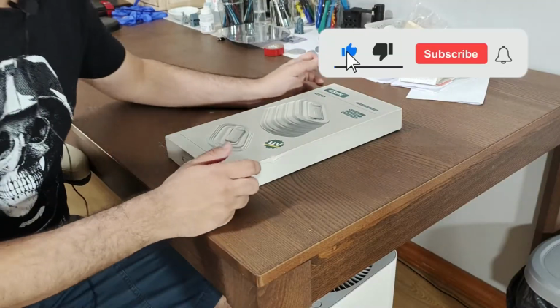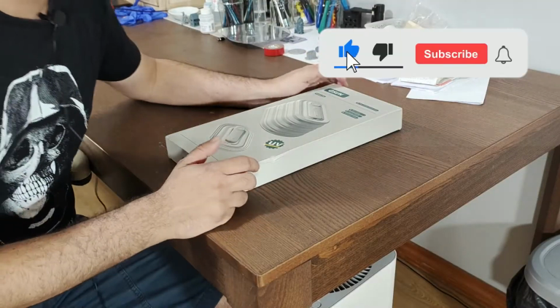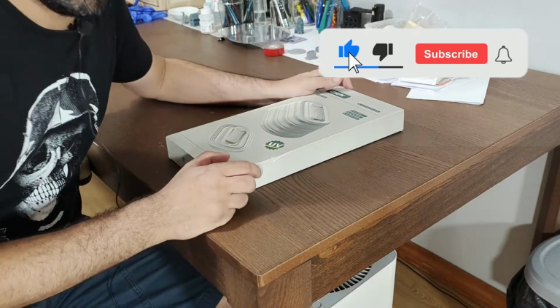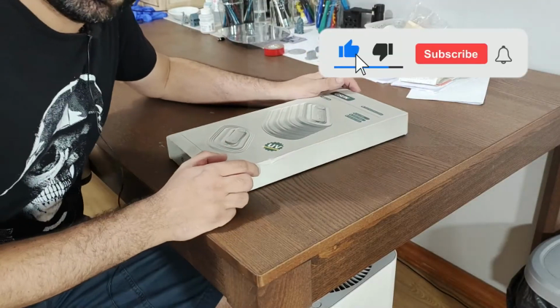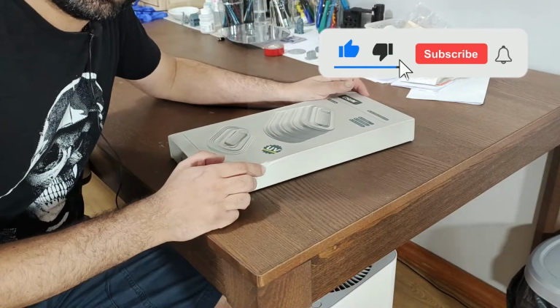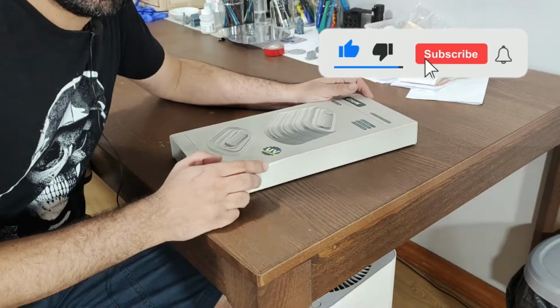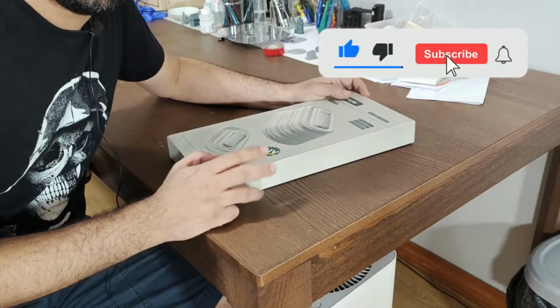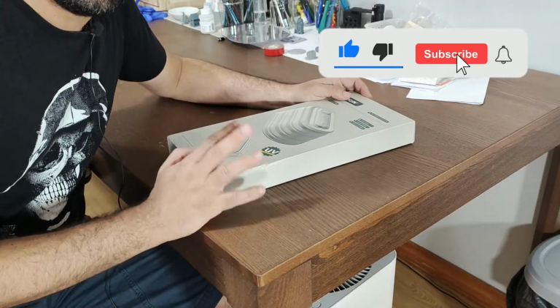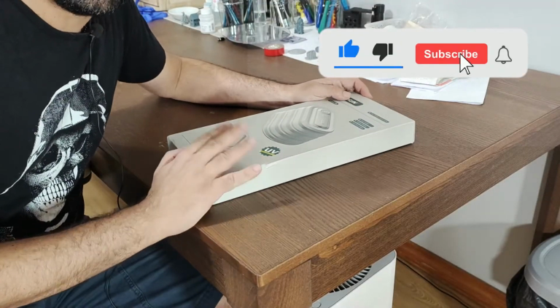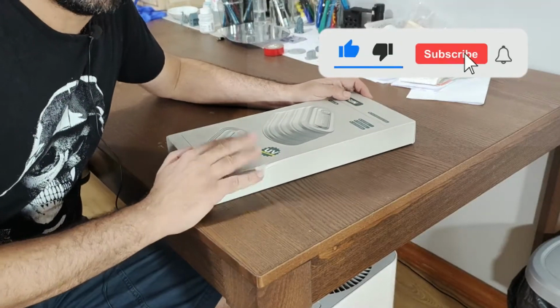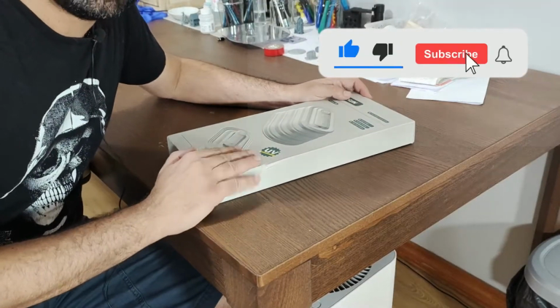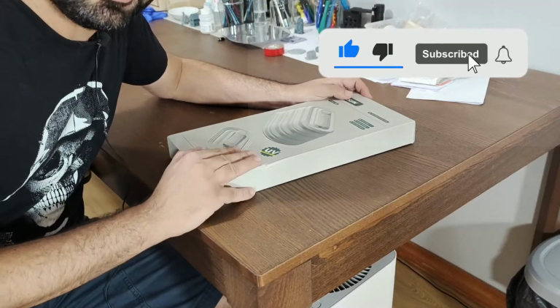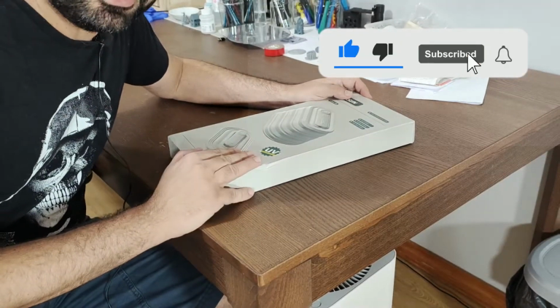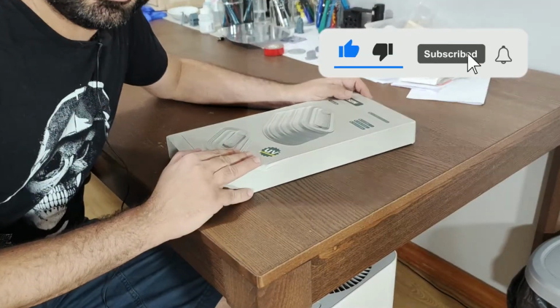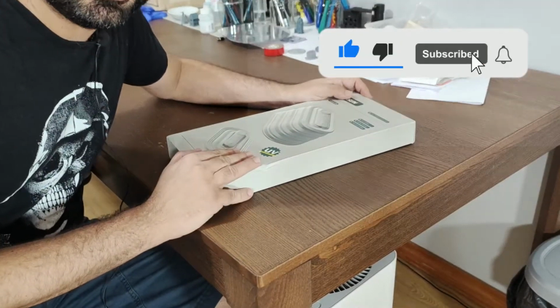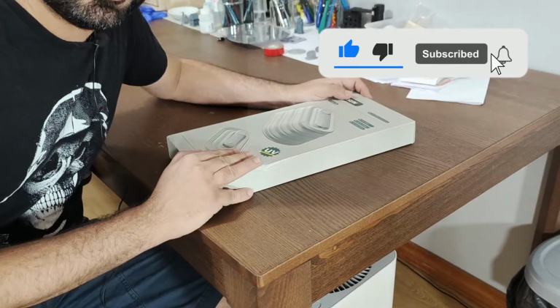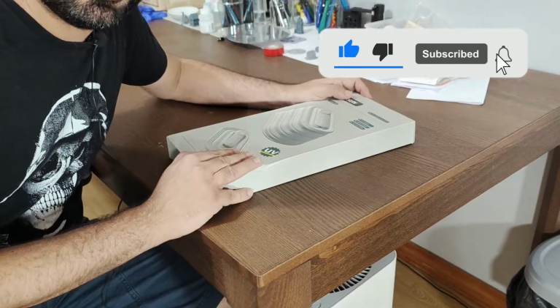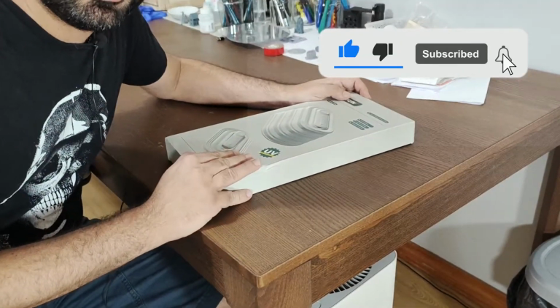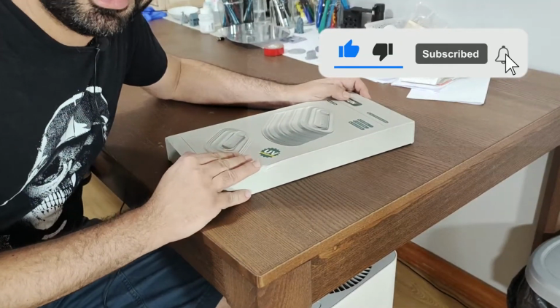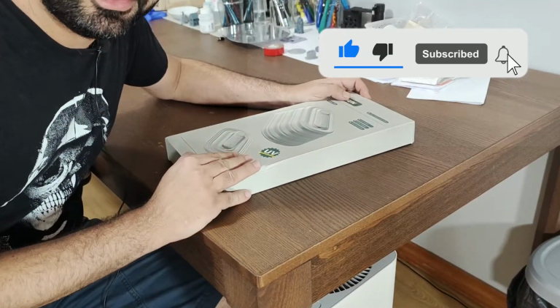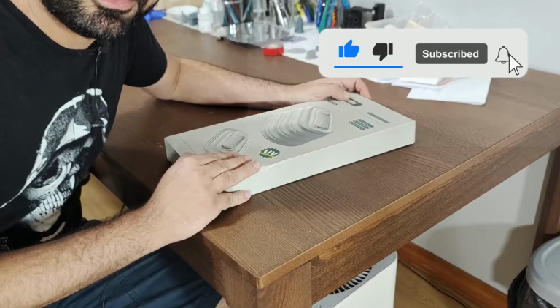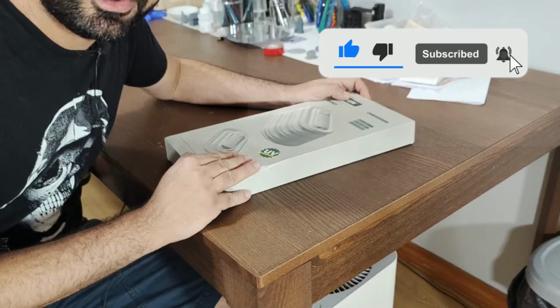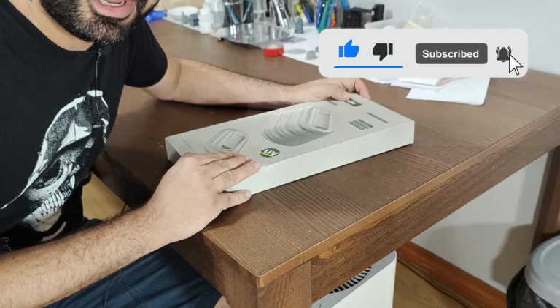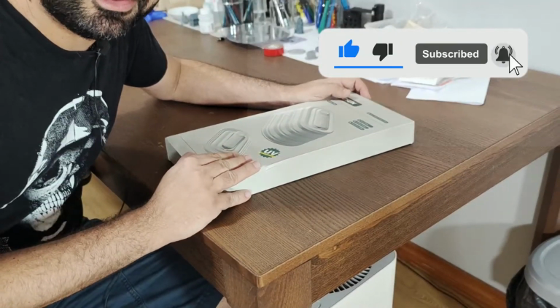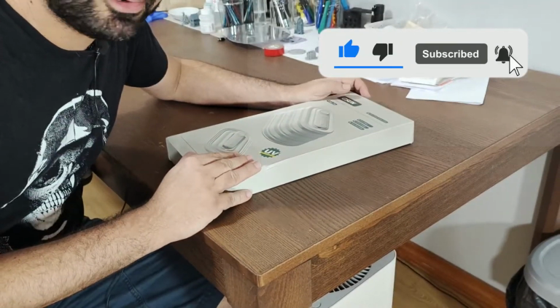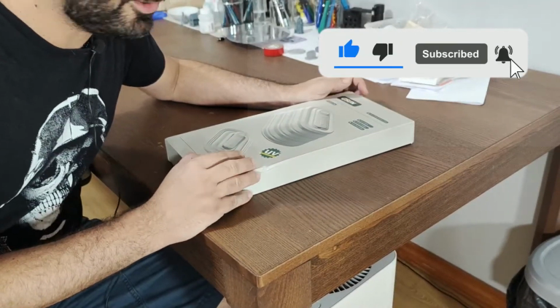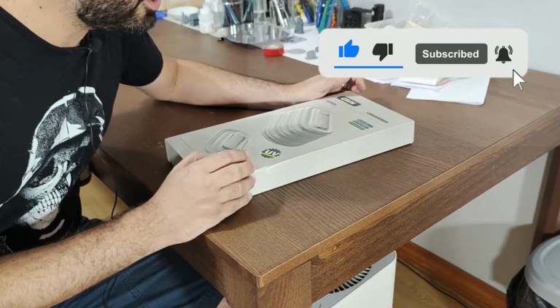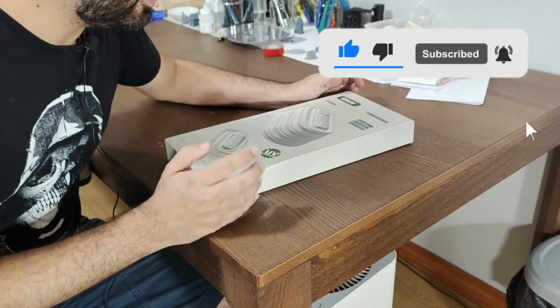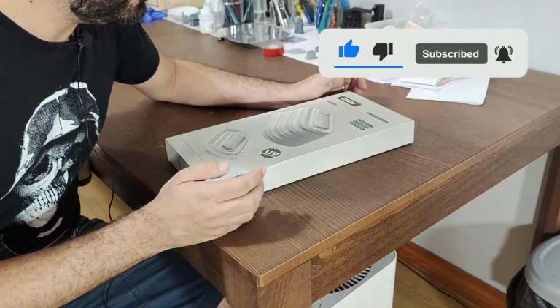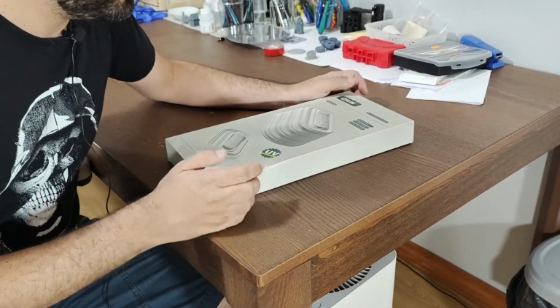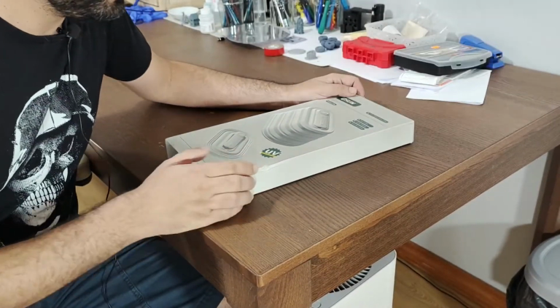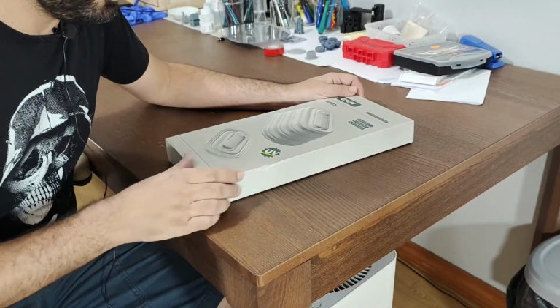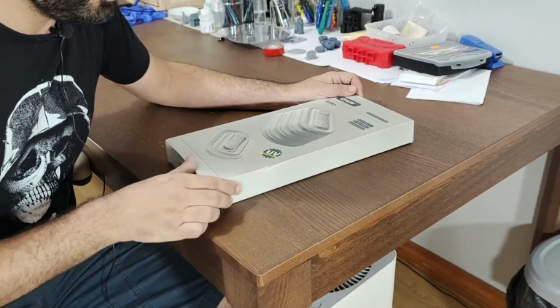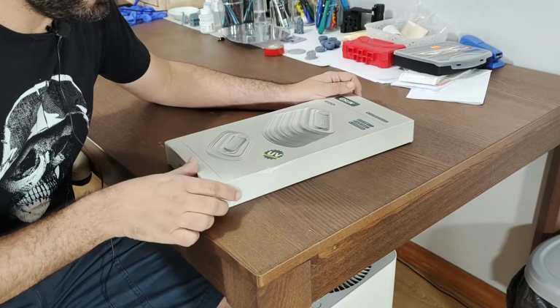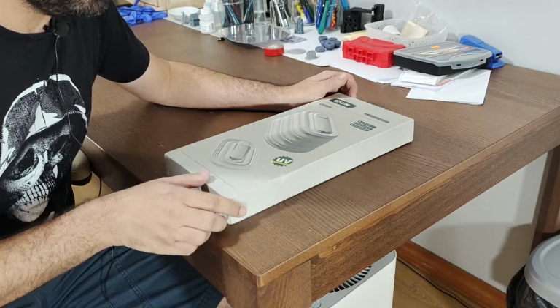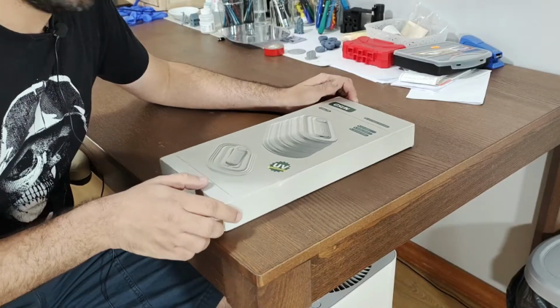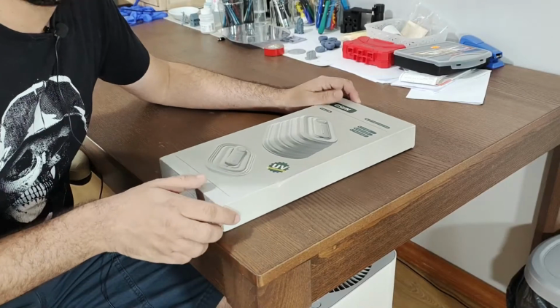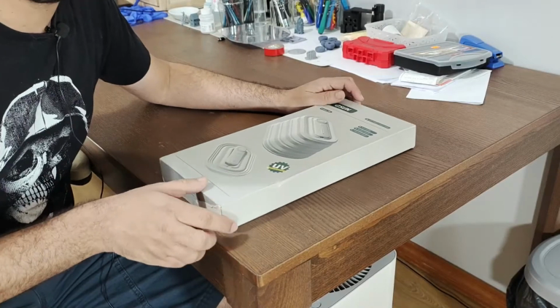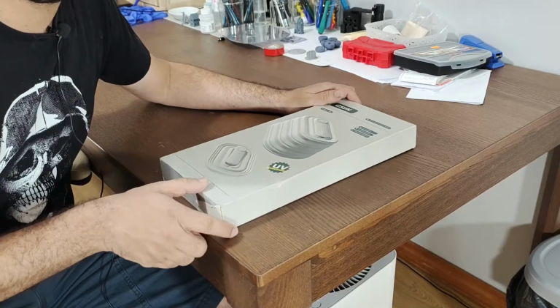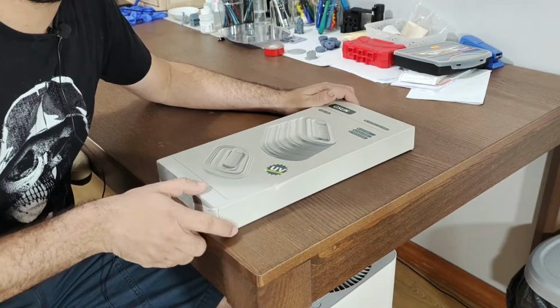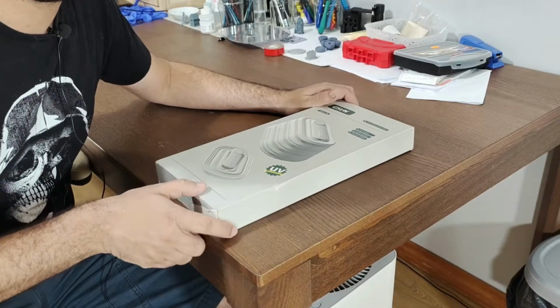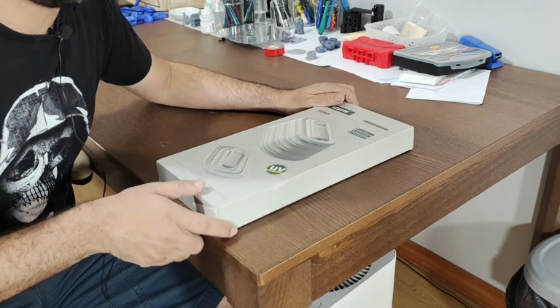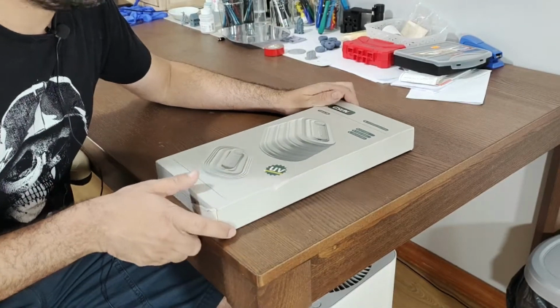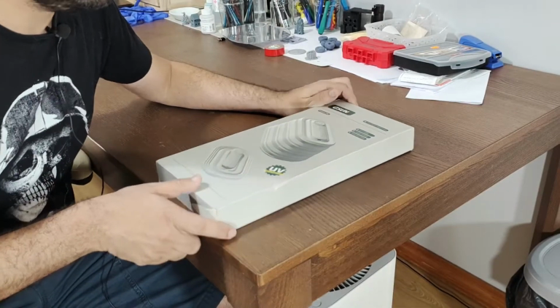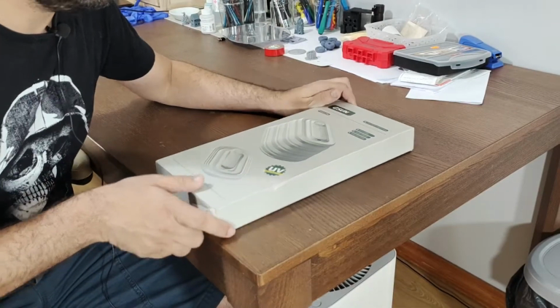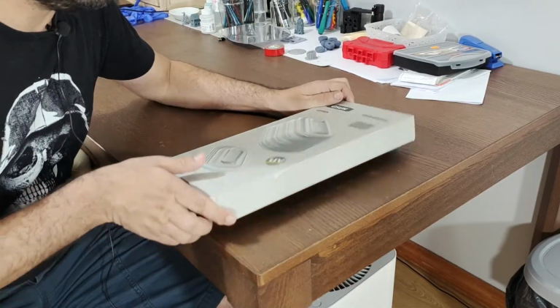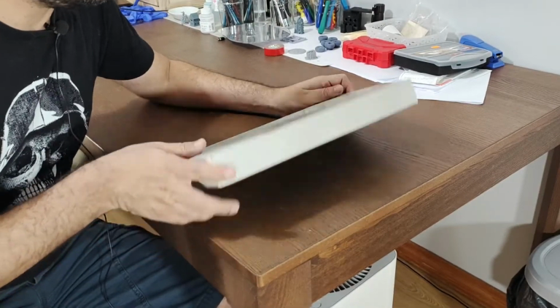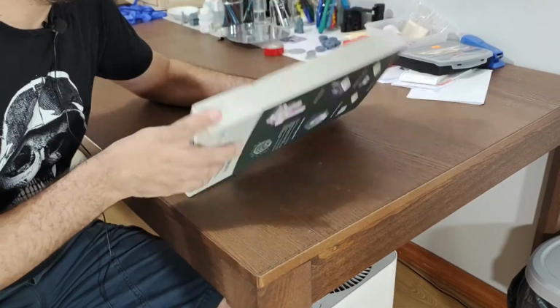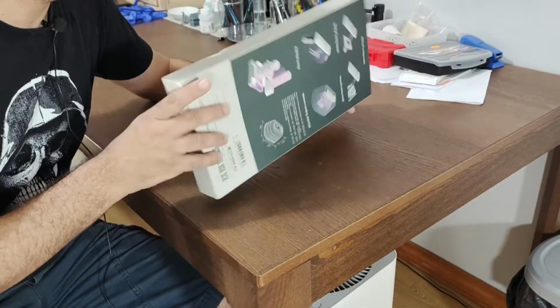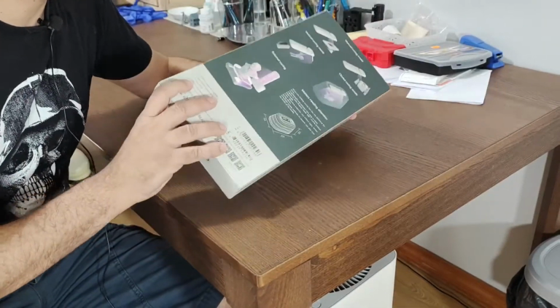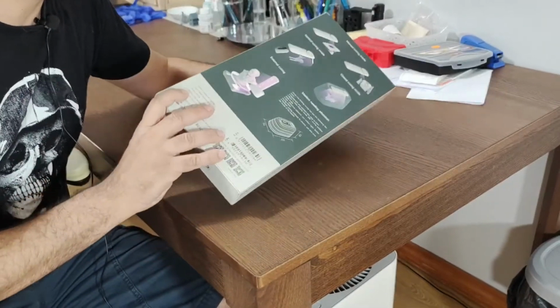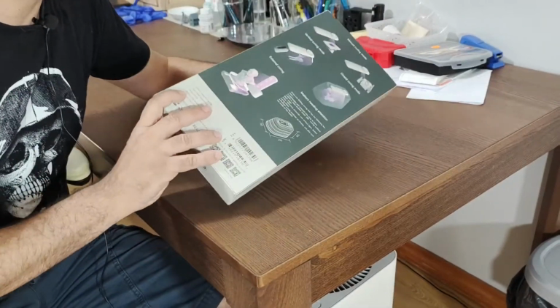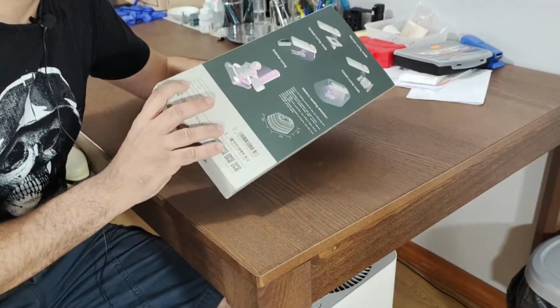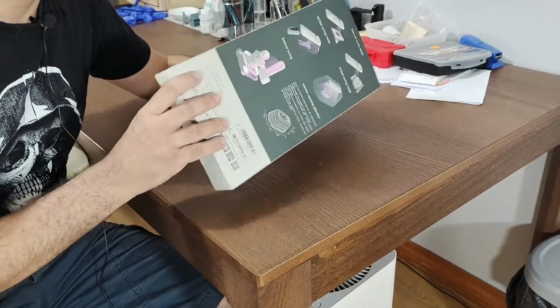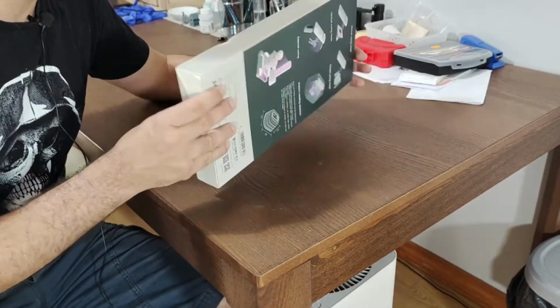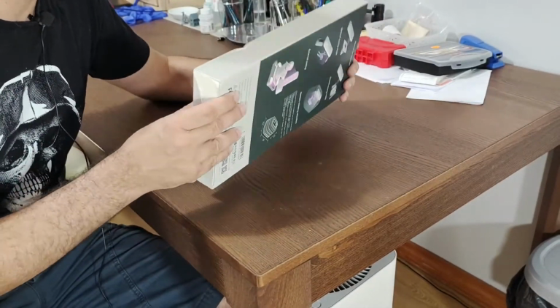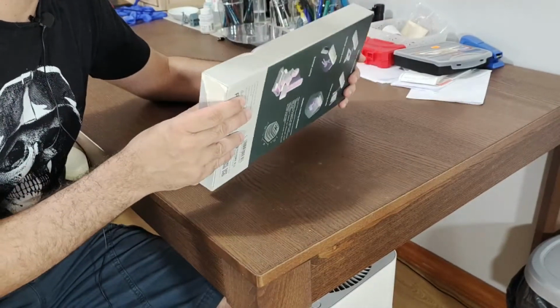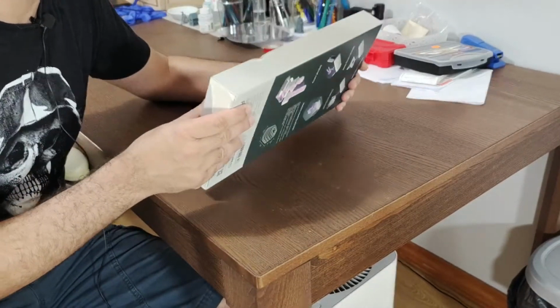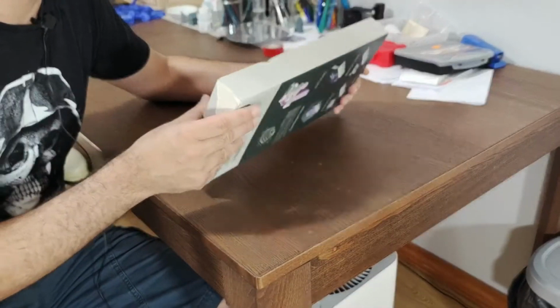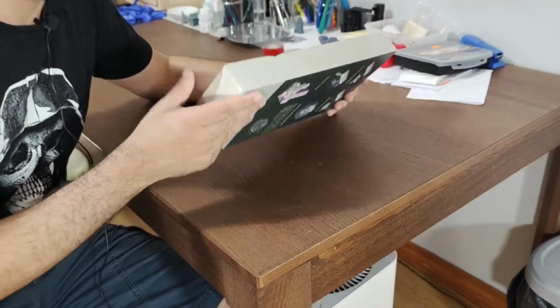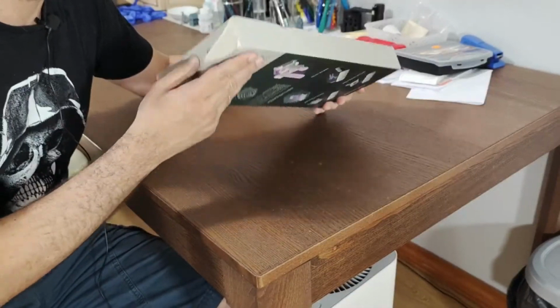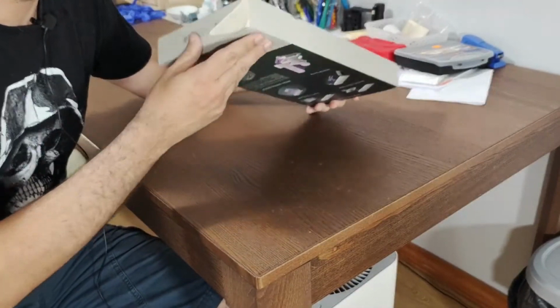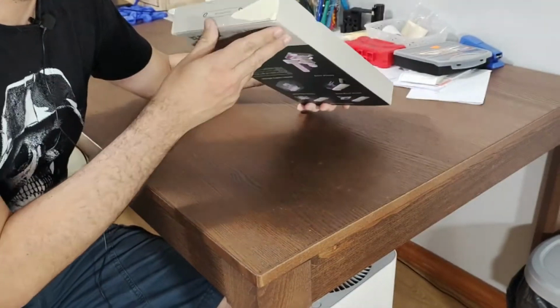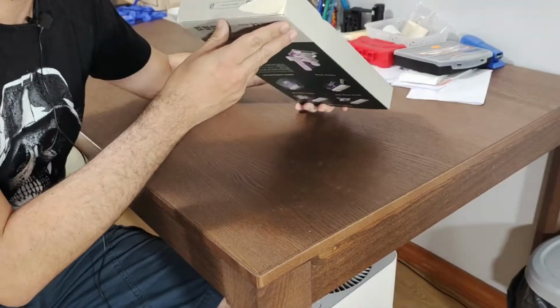So for the unboxing we are going to open it together. Let's see what we have inside the box here.